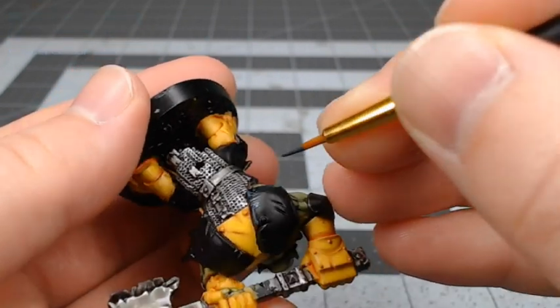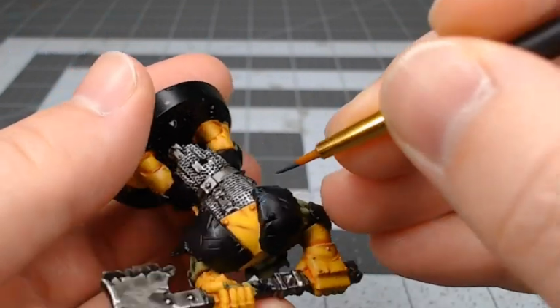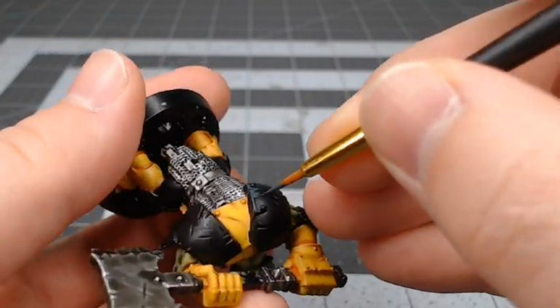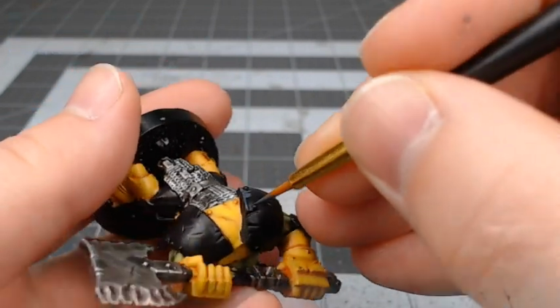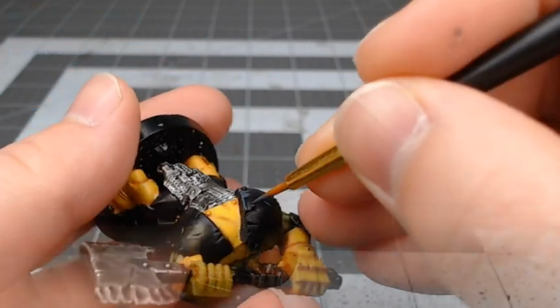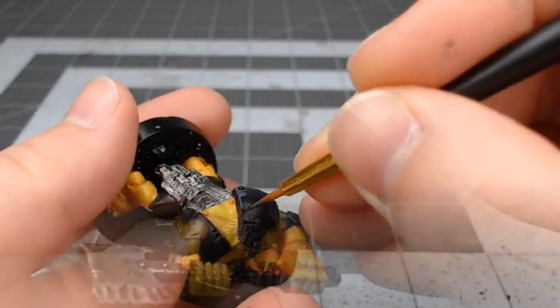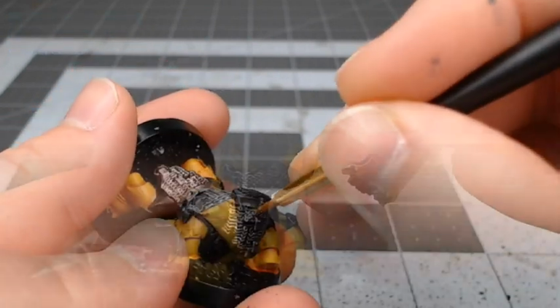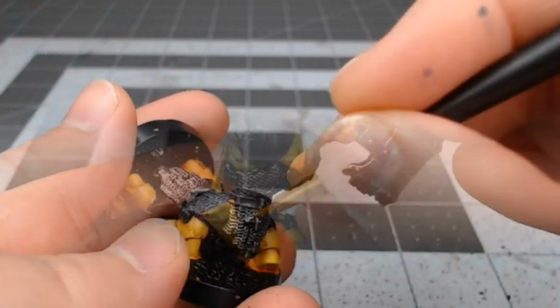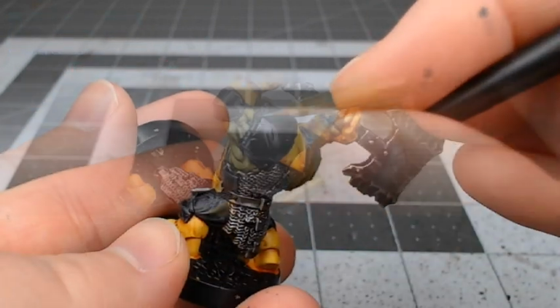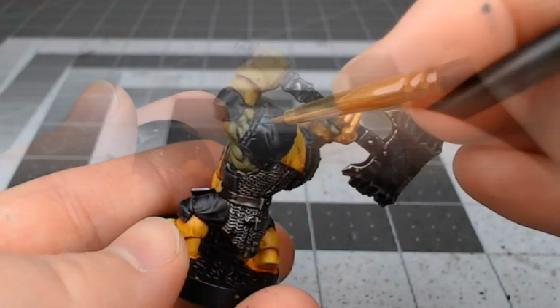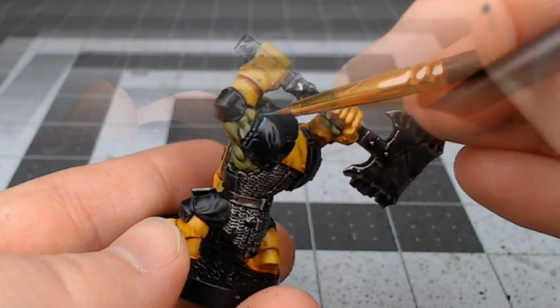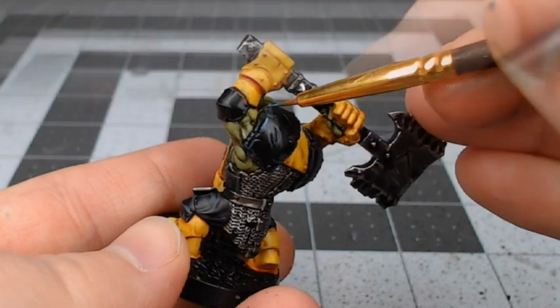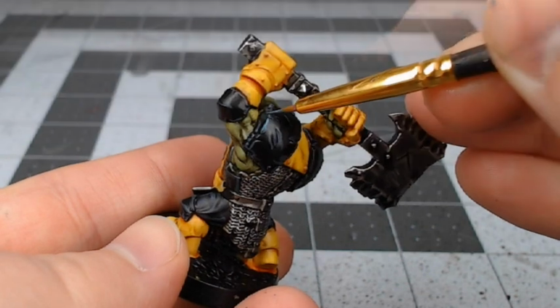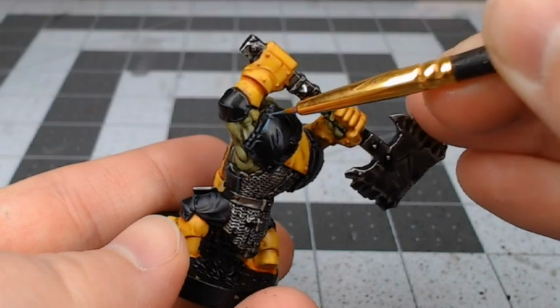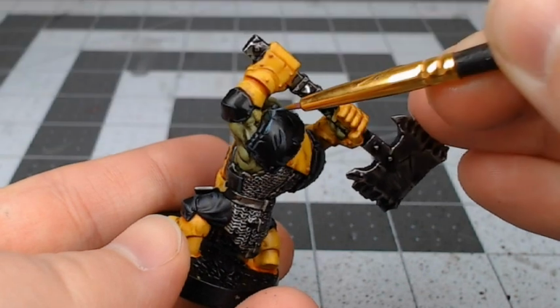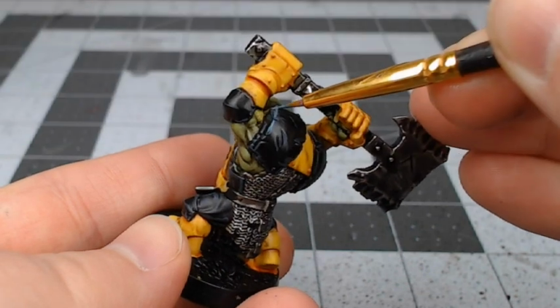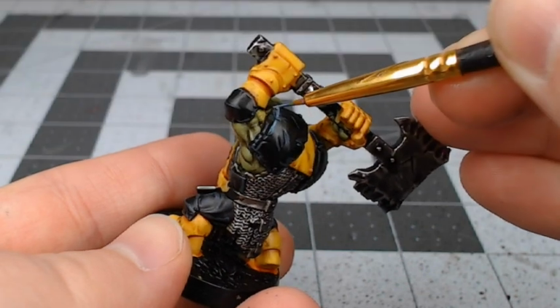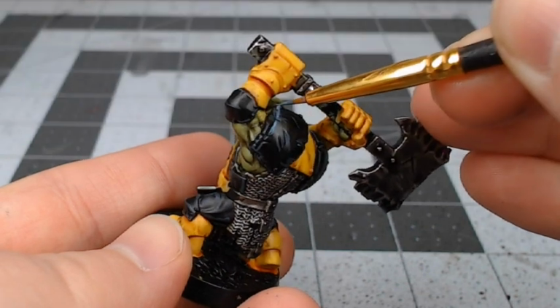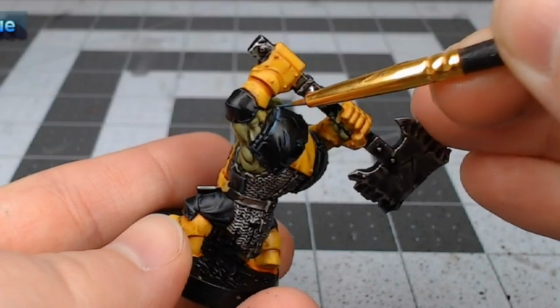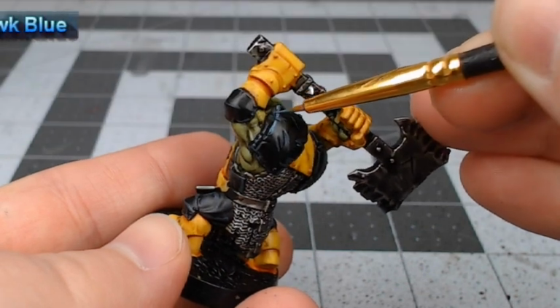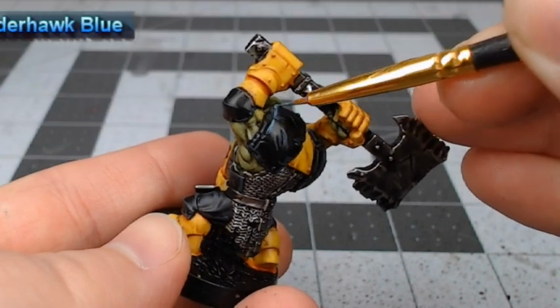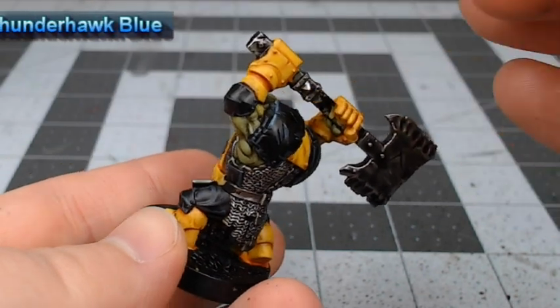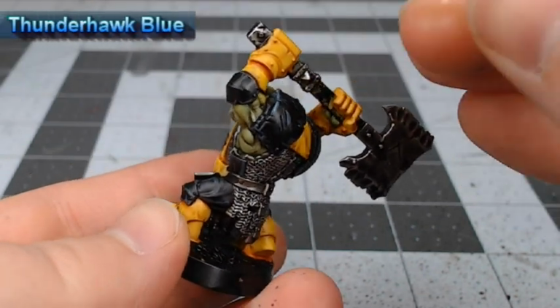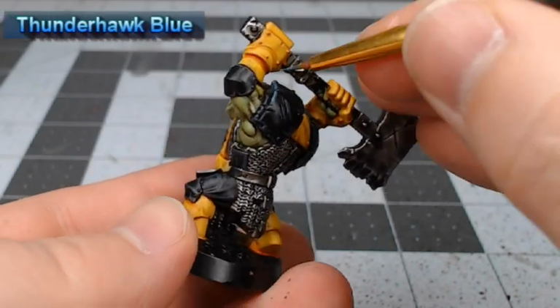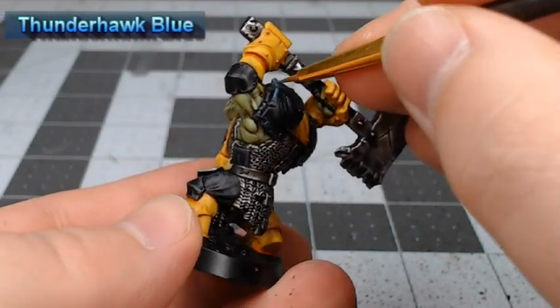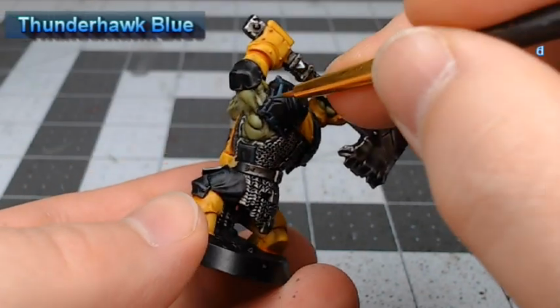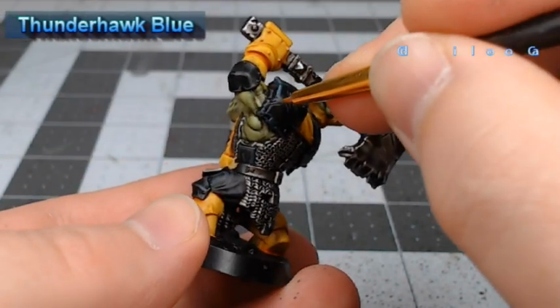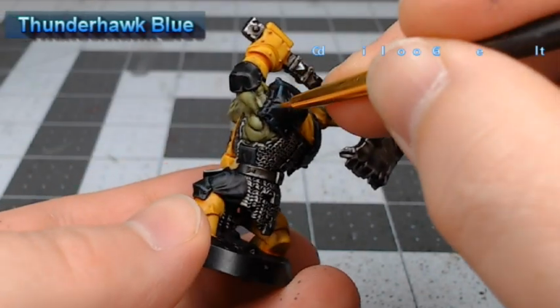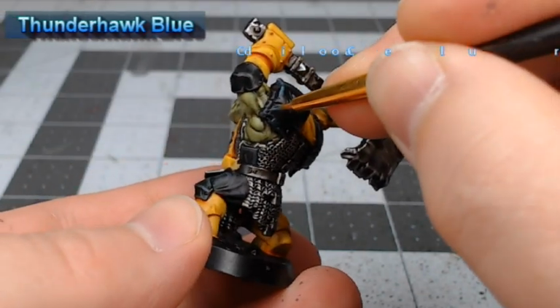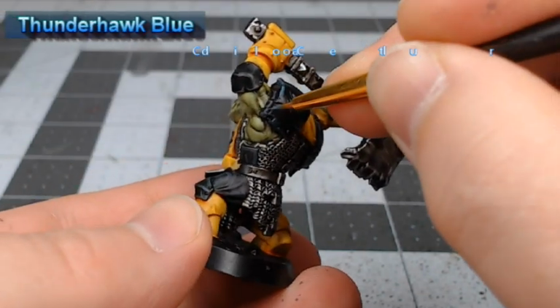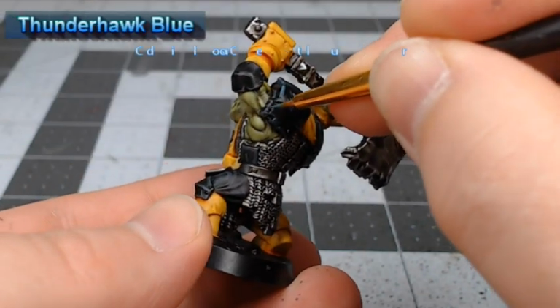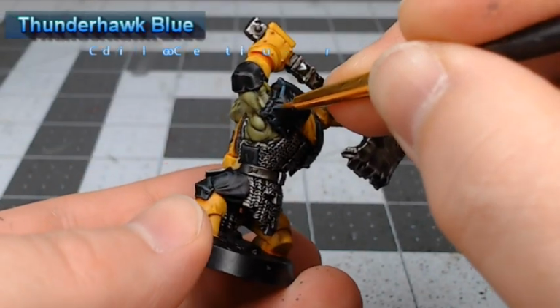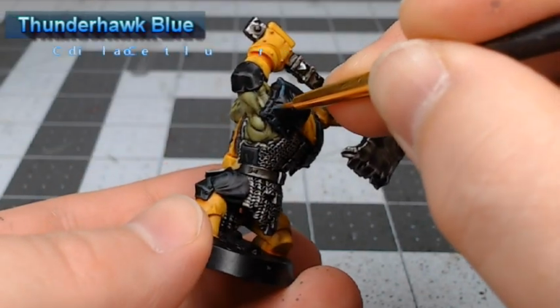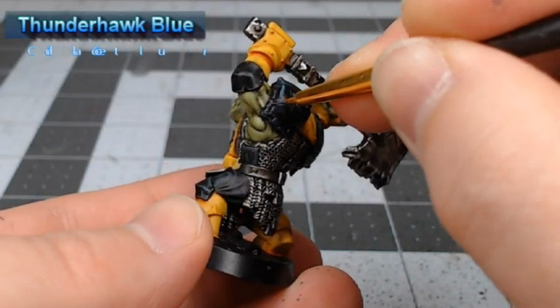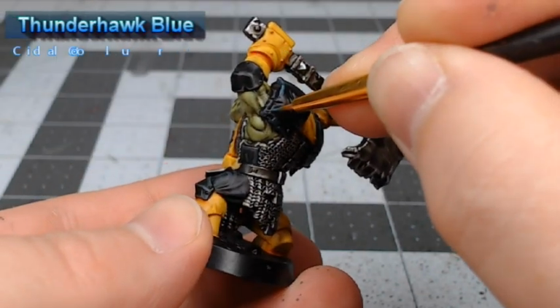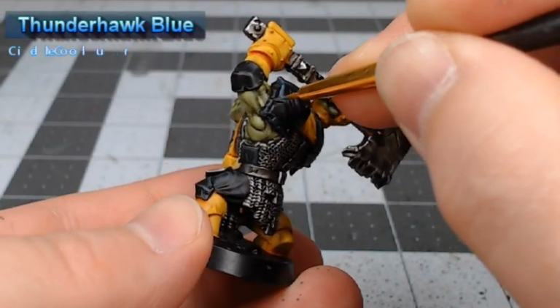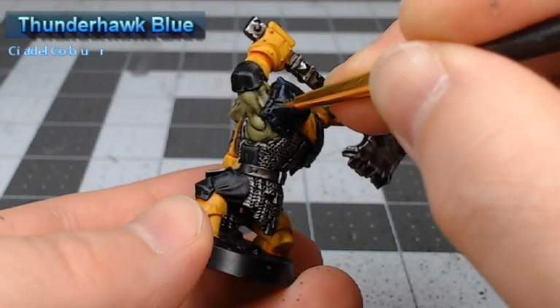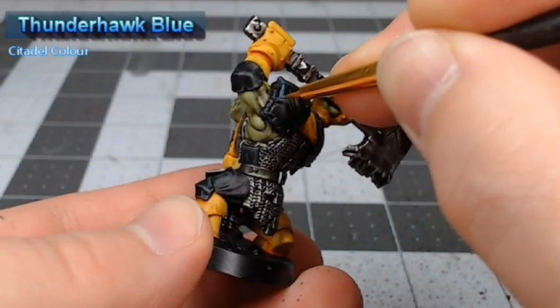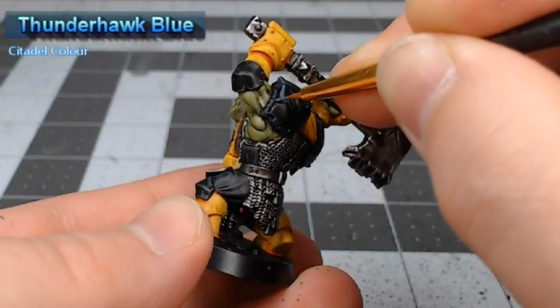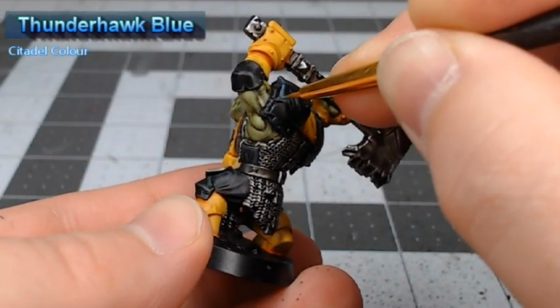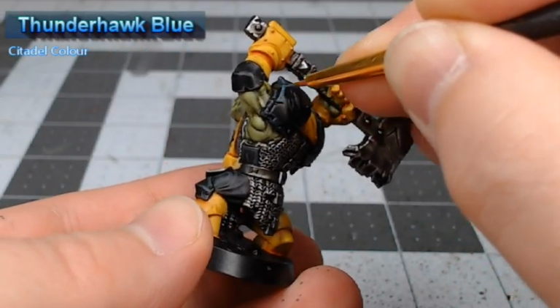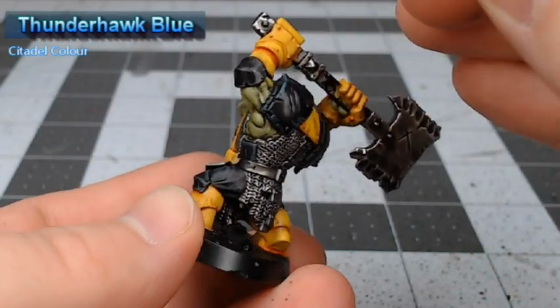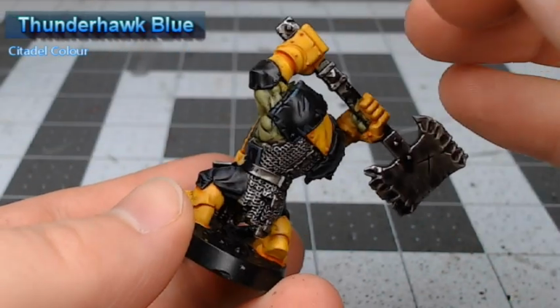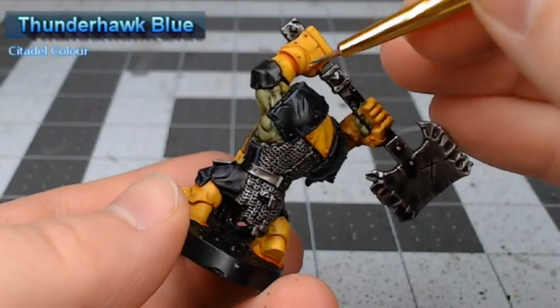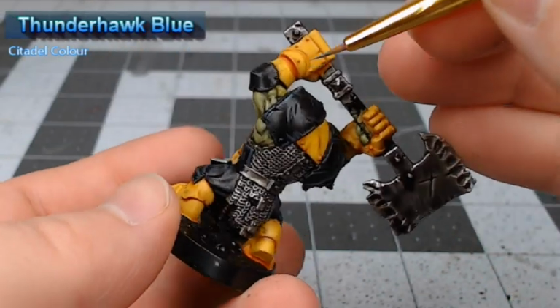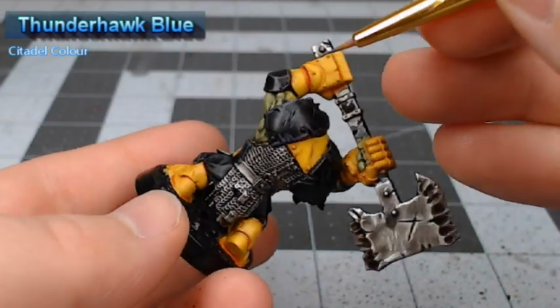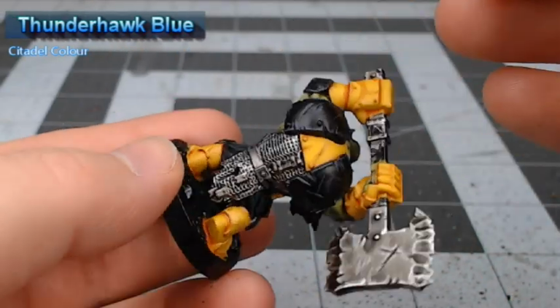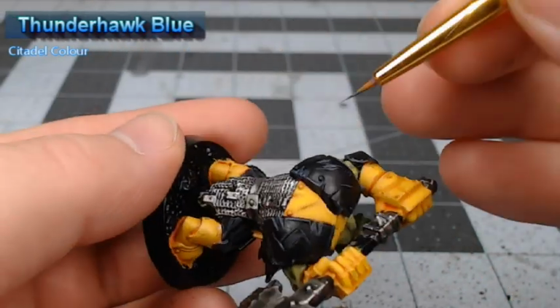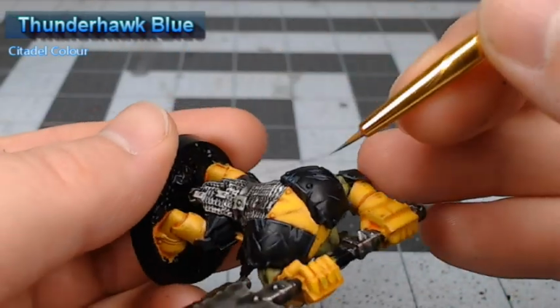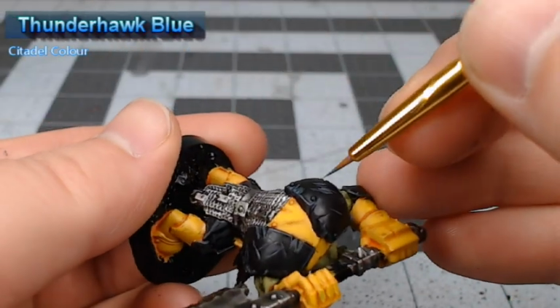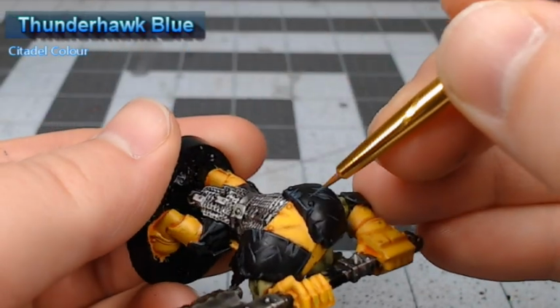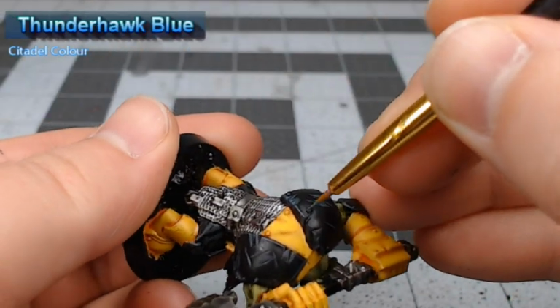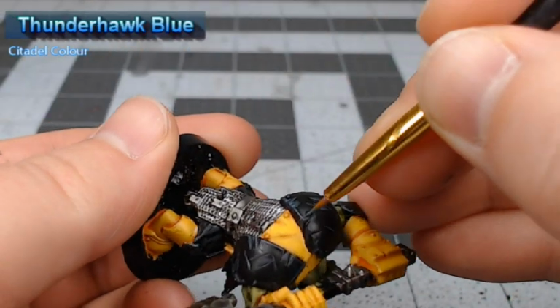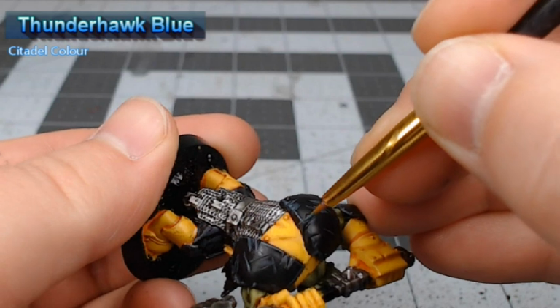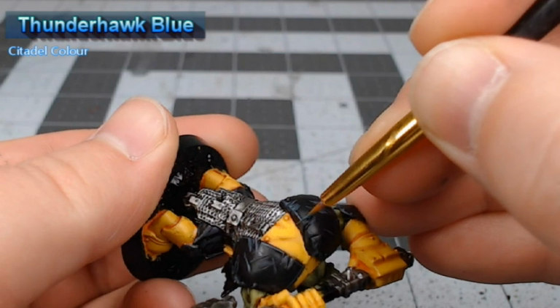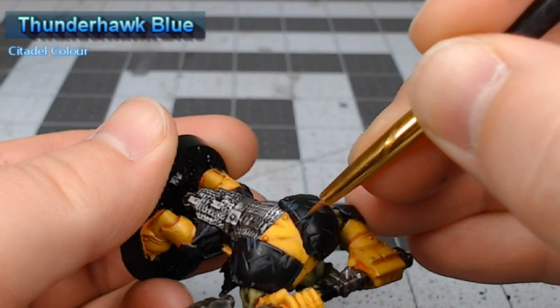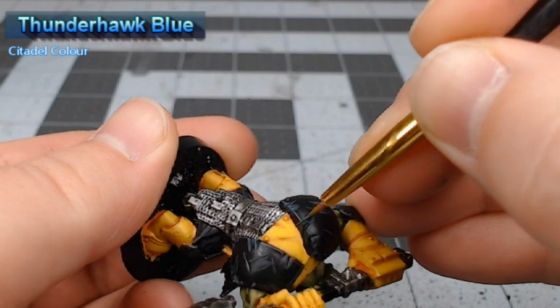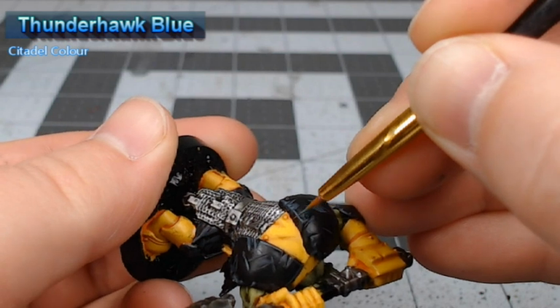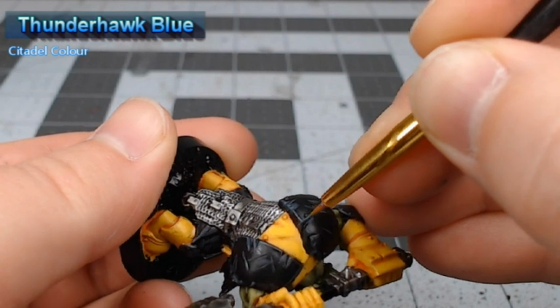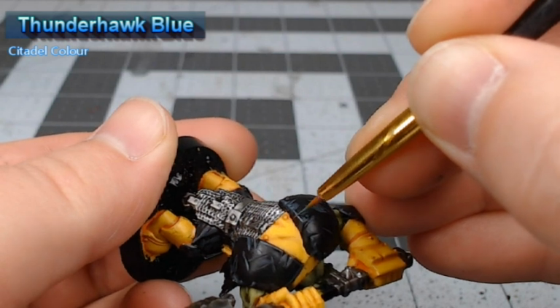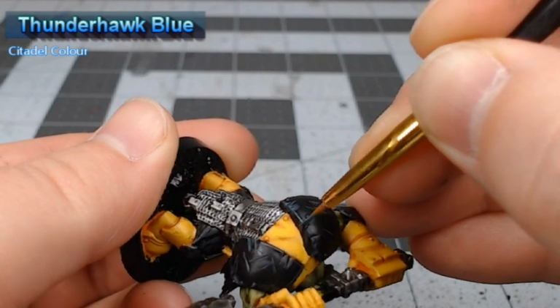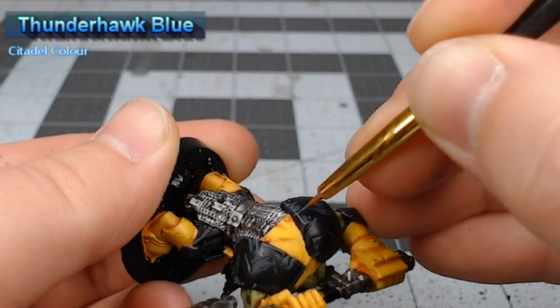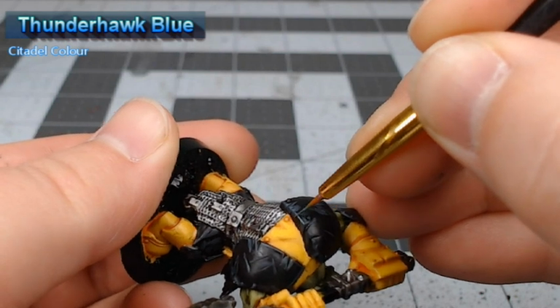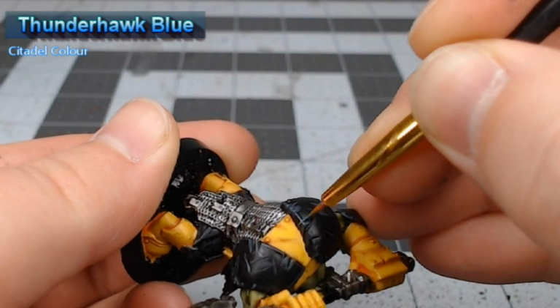Our second layer of highlighting will be done using Thunderhawk Blue, and this time we are trying to be as thin and as clean as we can with our highlights.